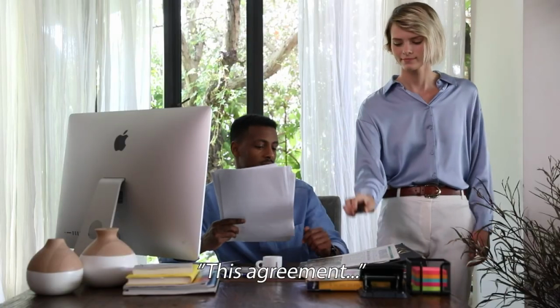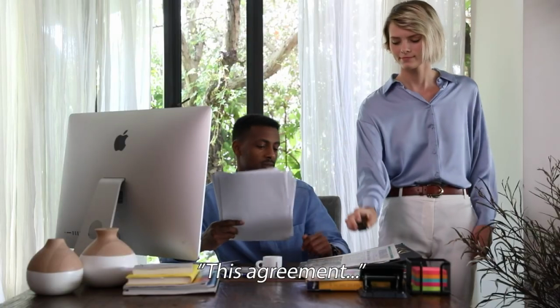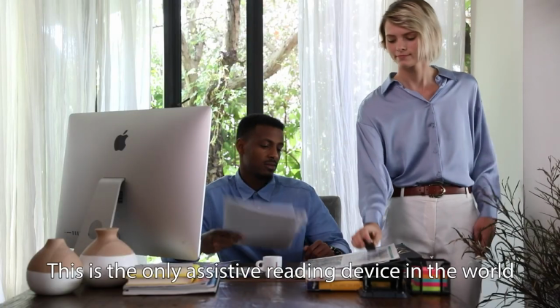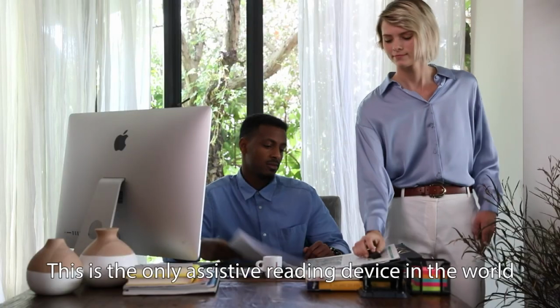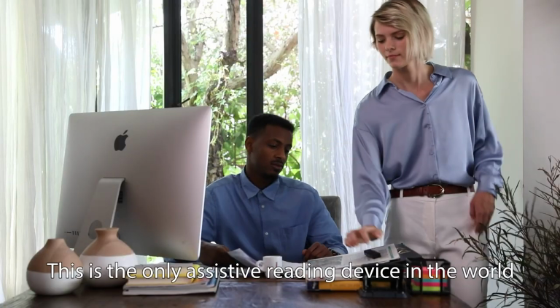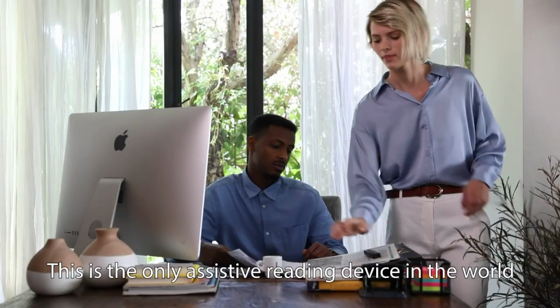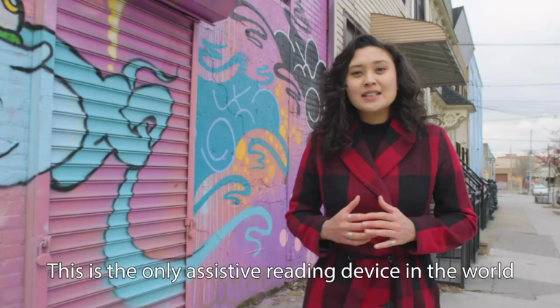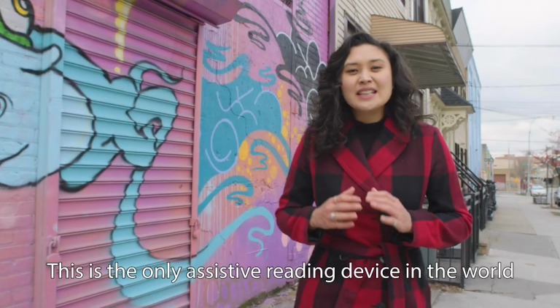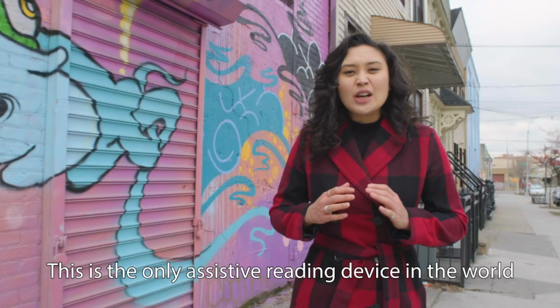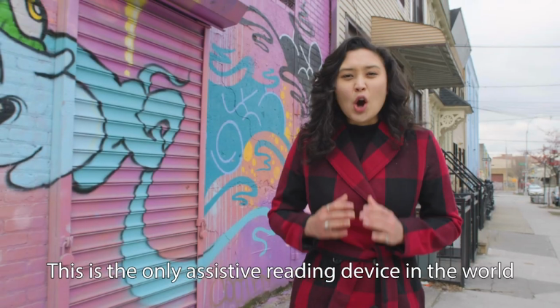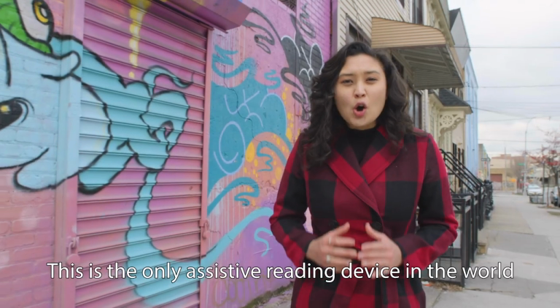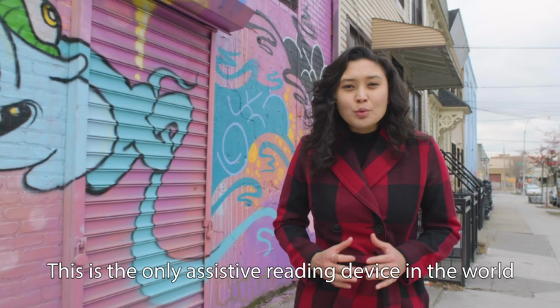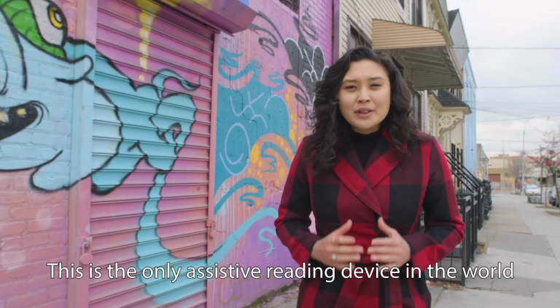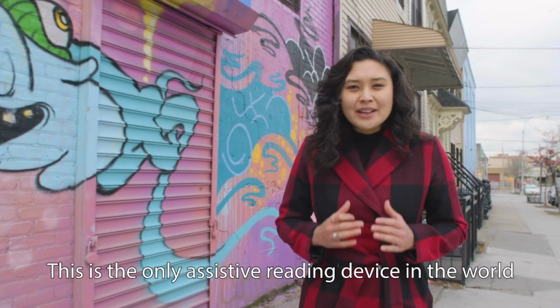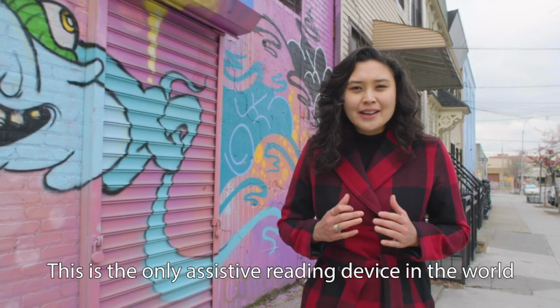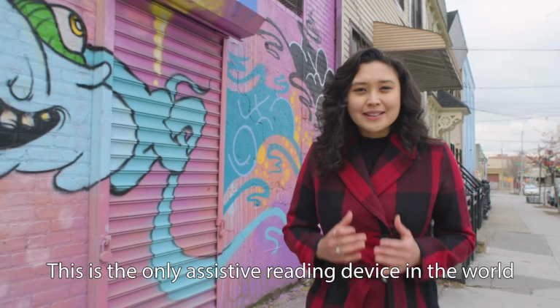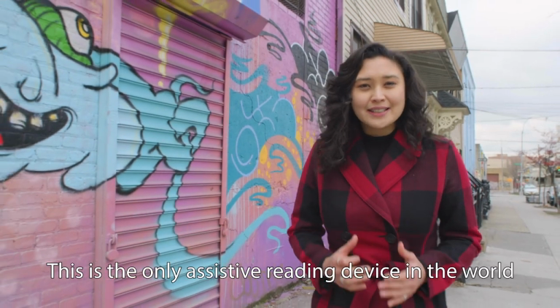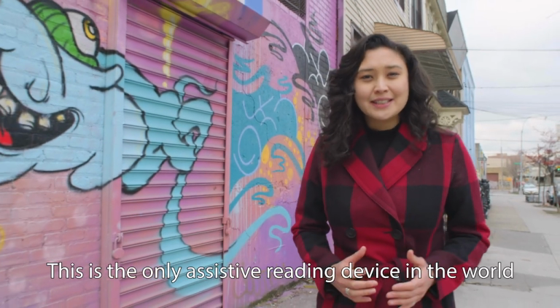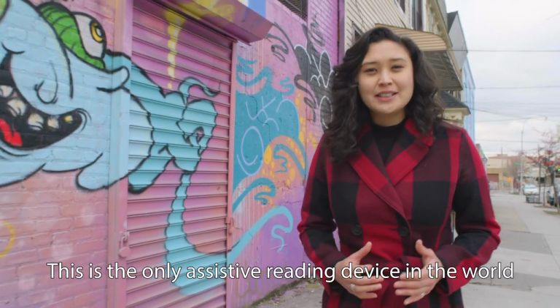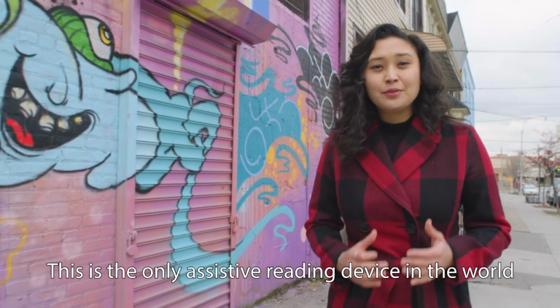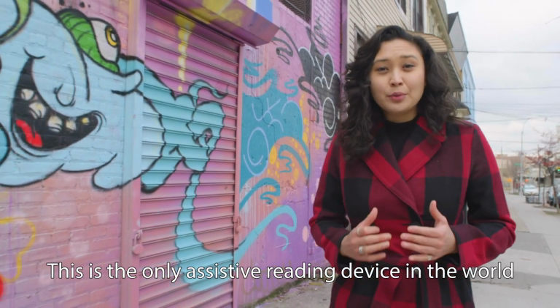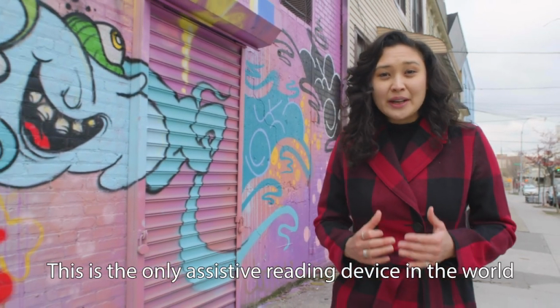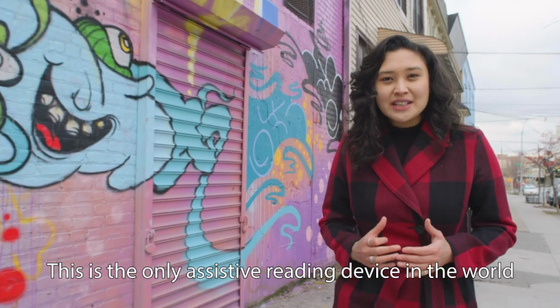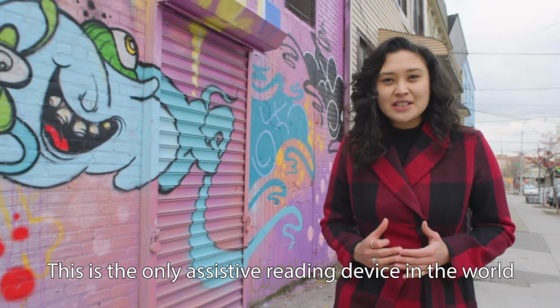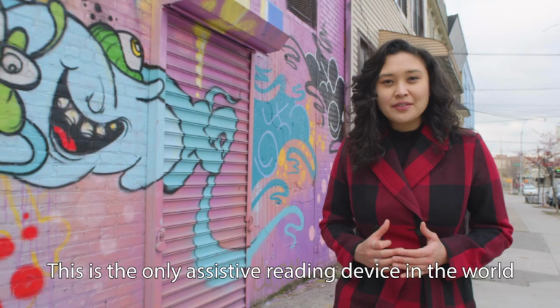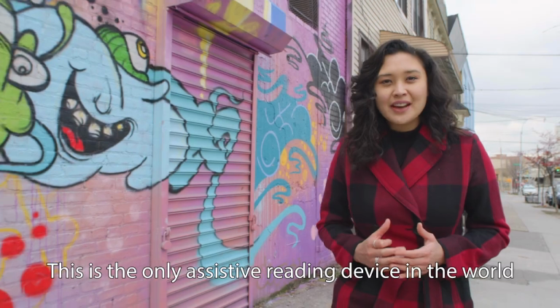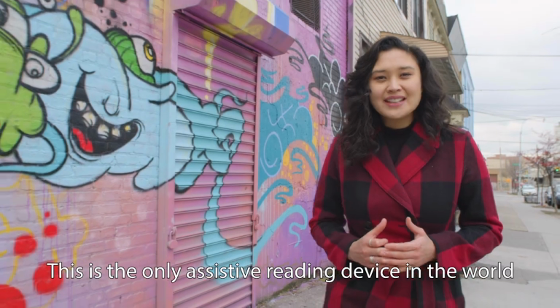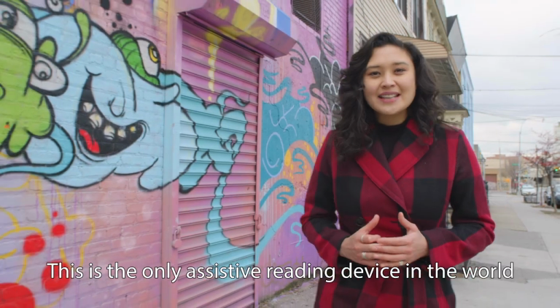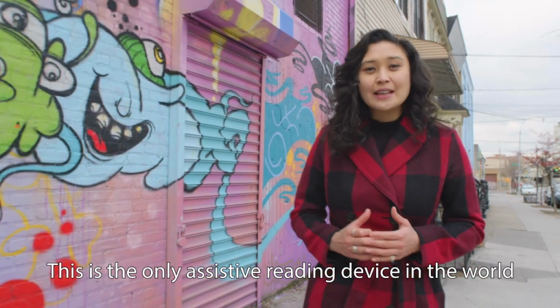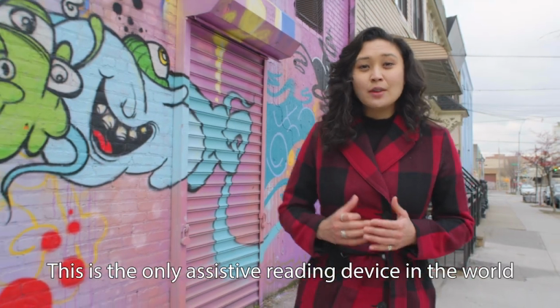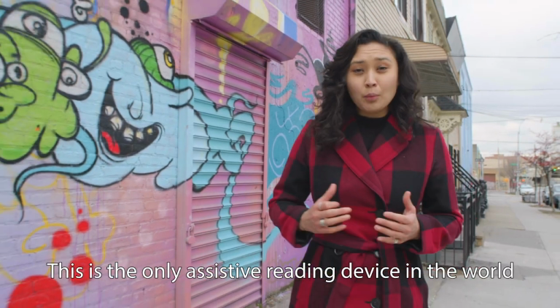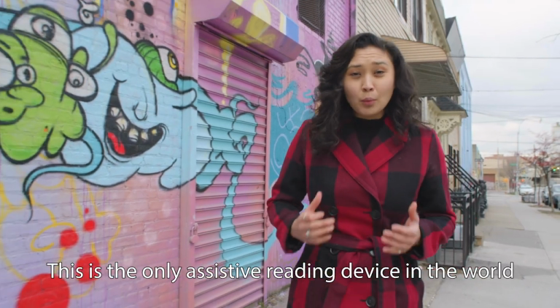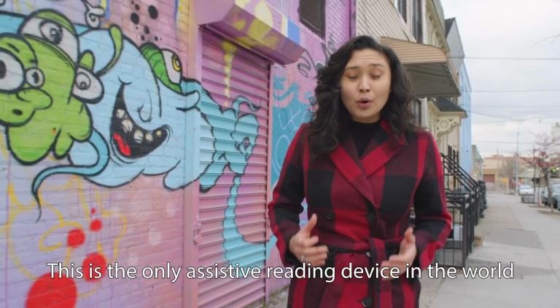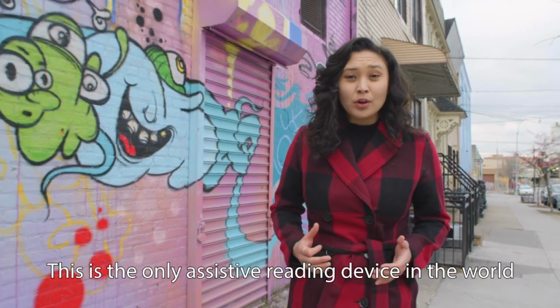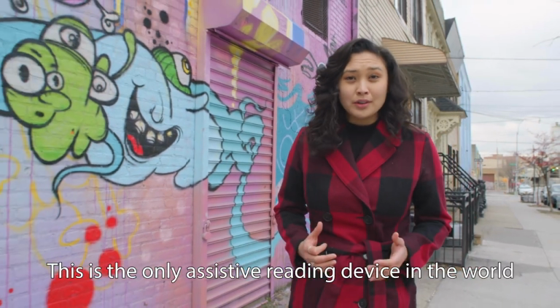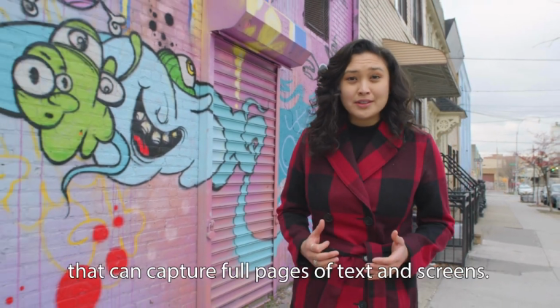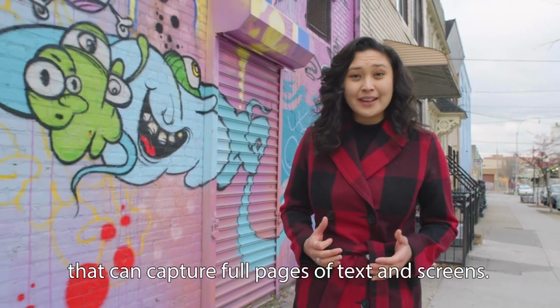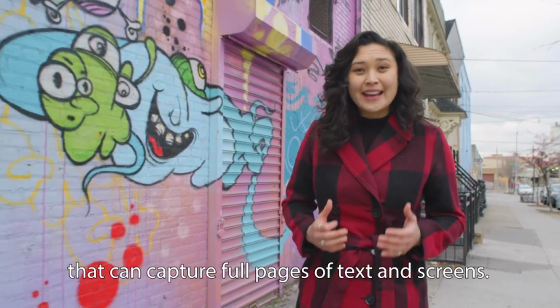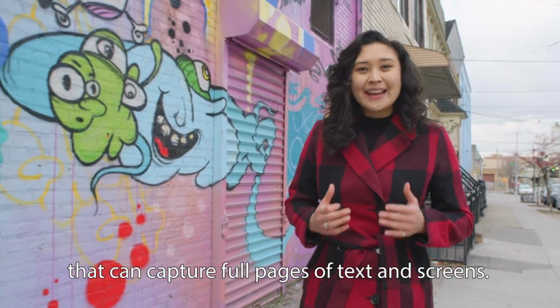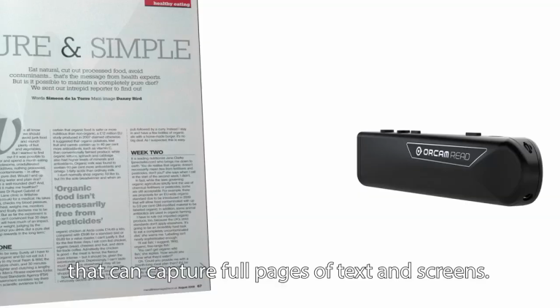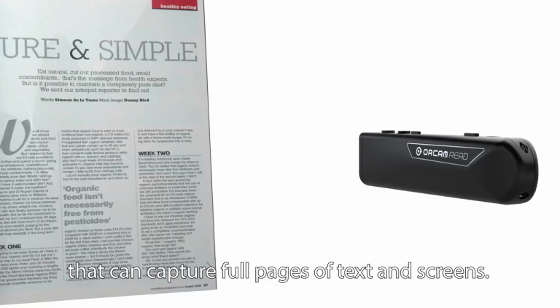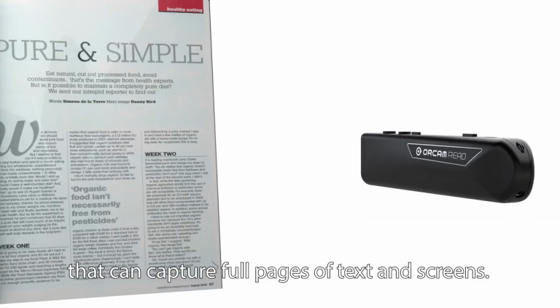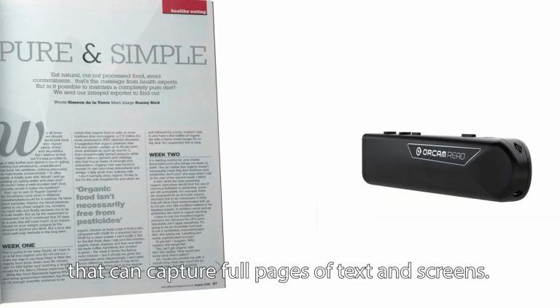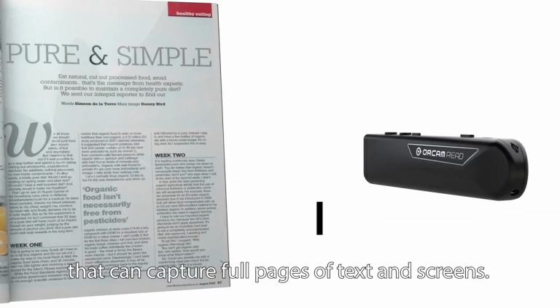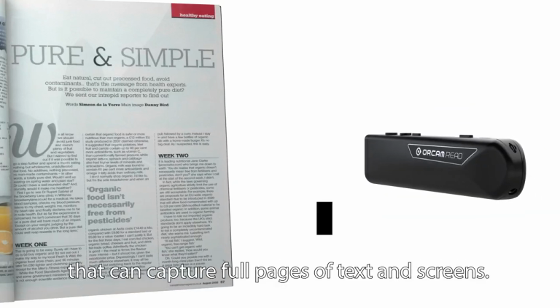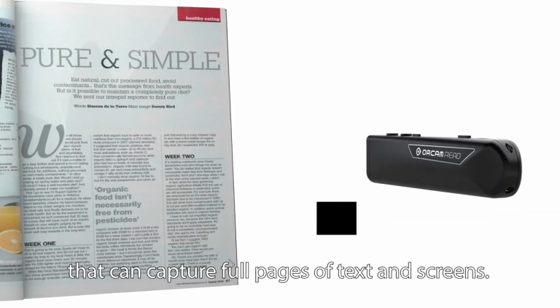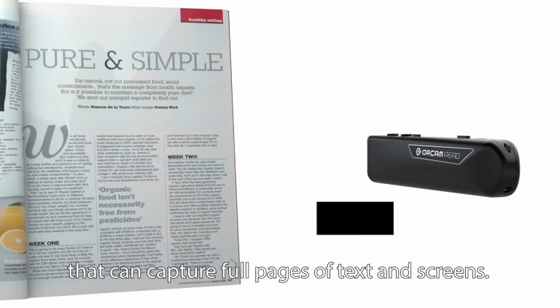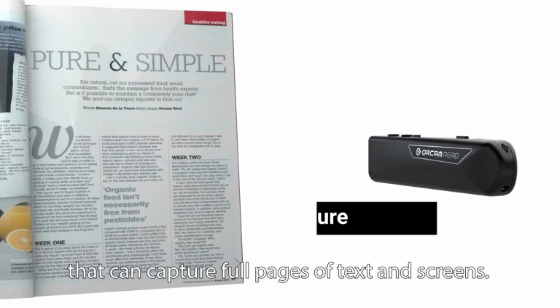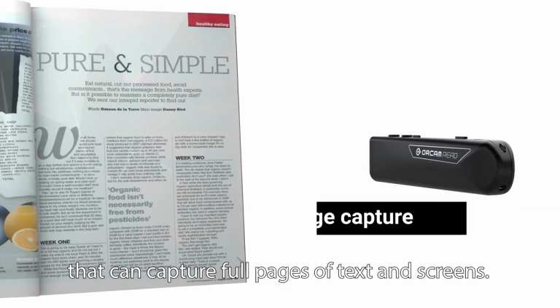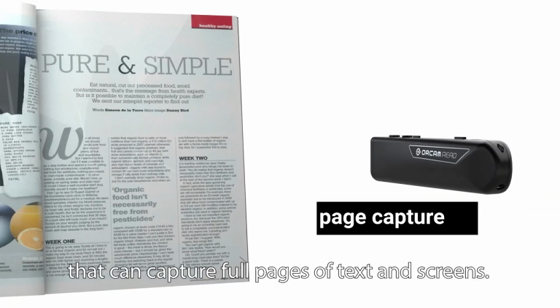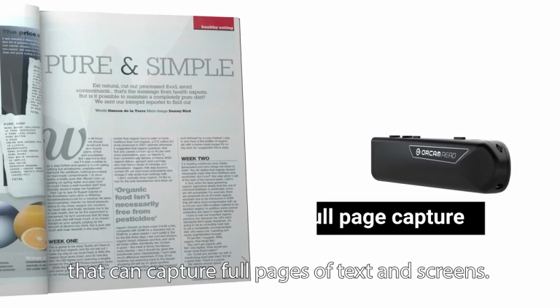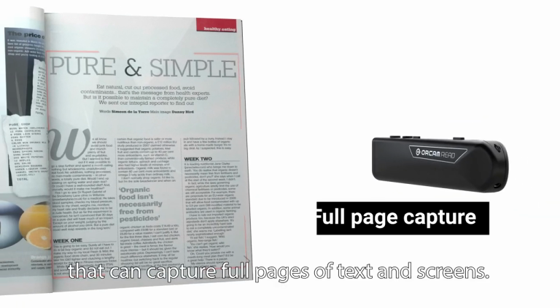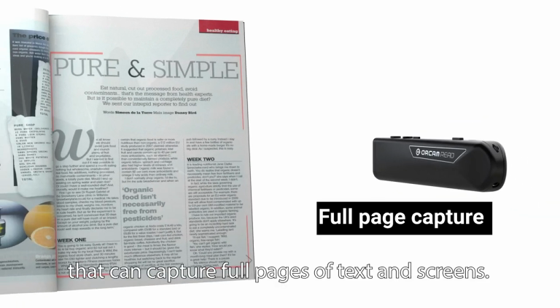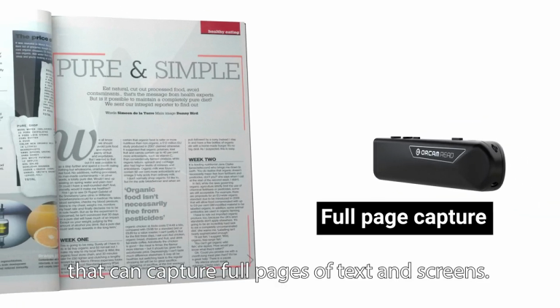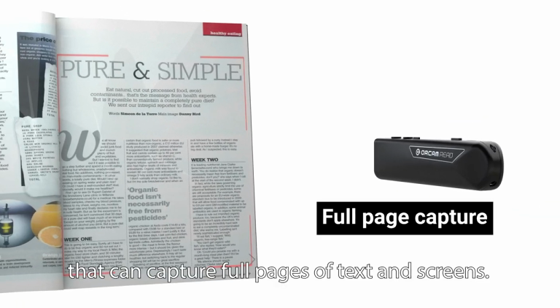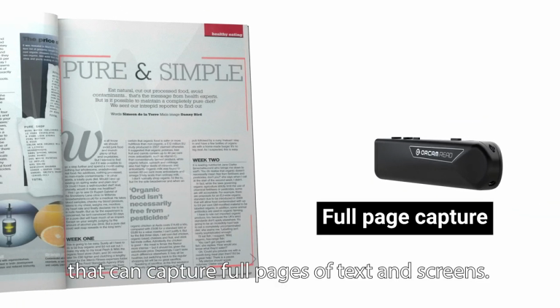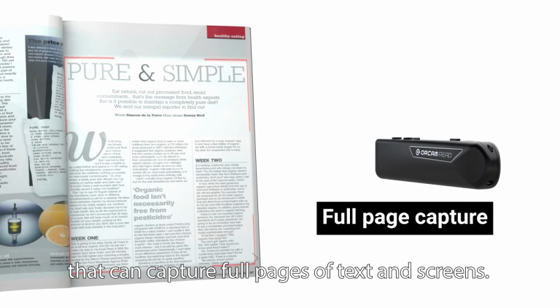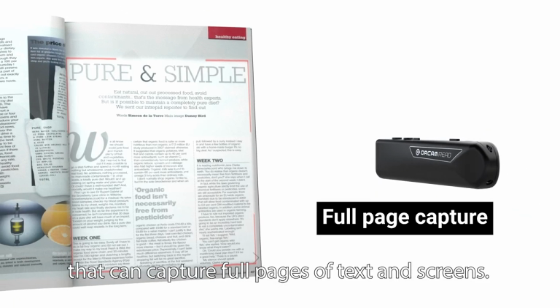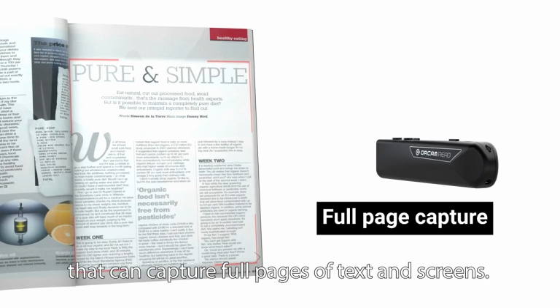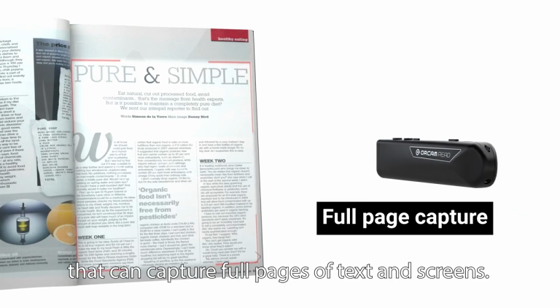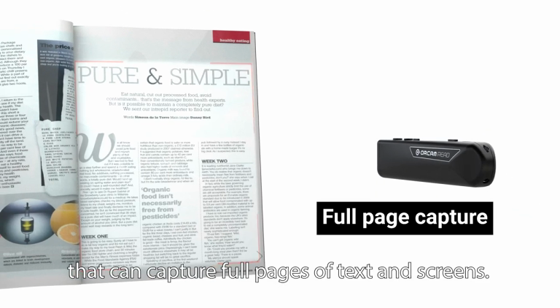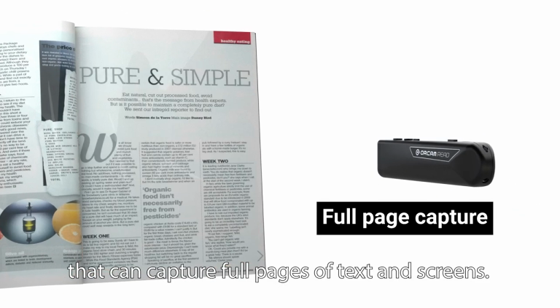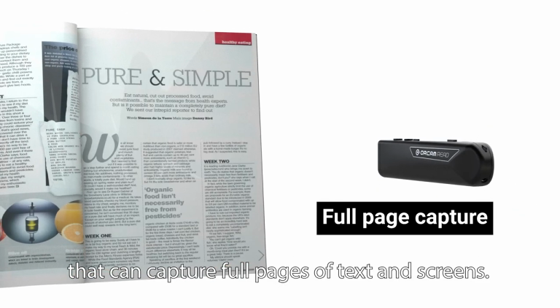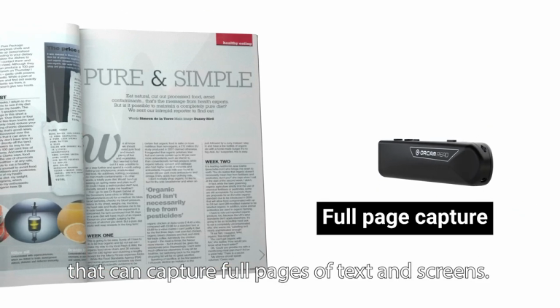This is the only assistive reading device in the world that can capture full pages of text and screens.